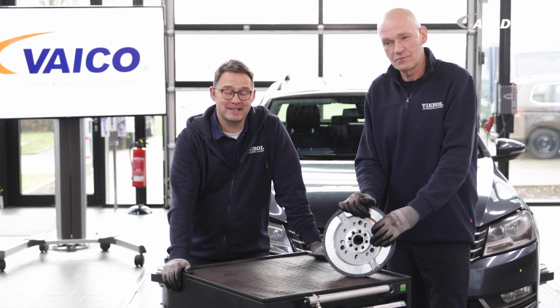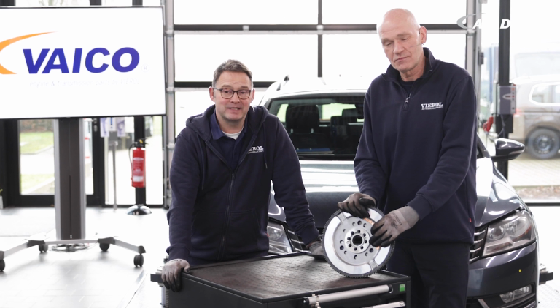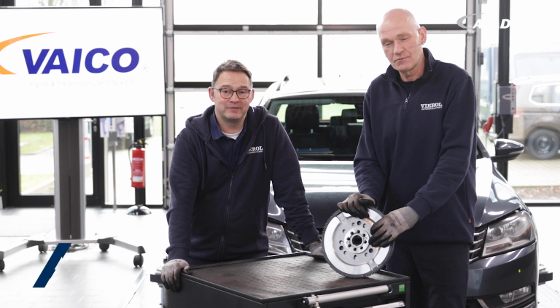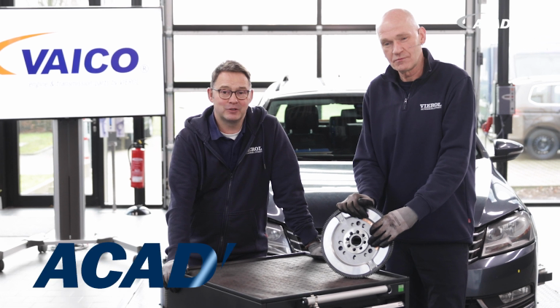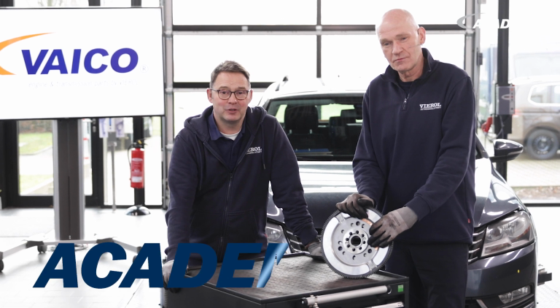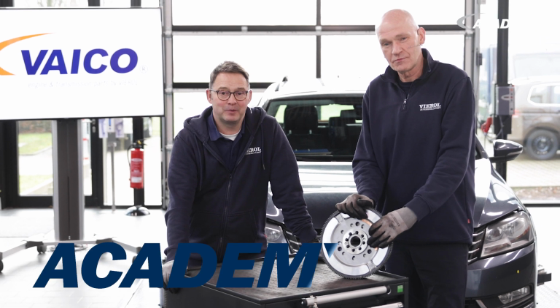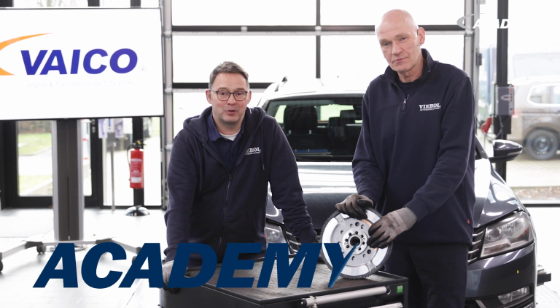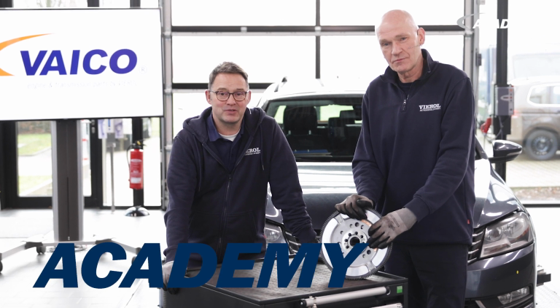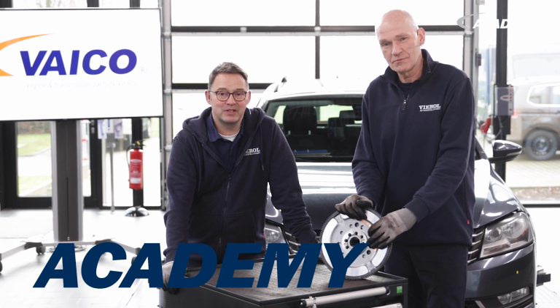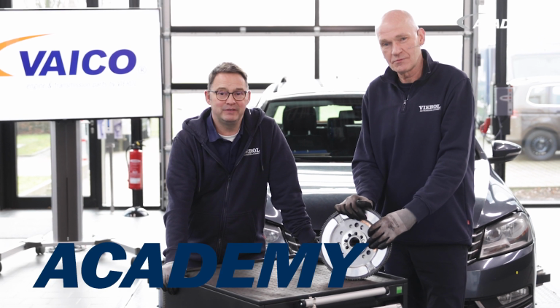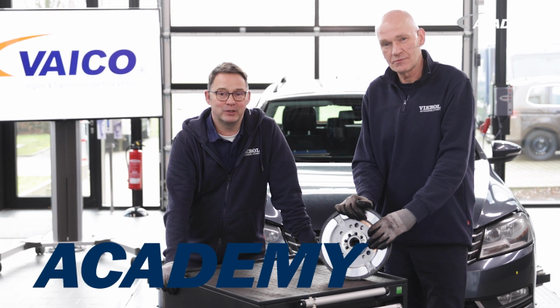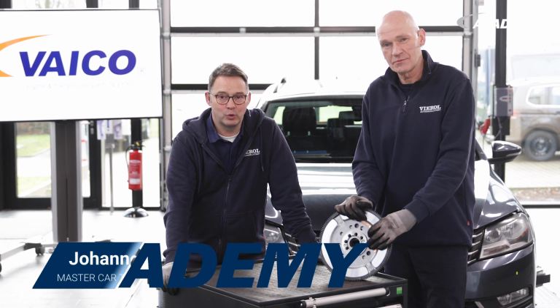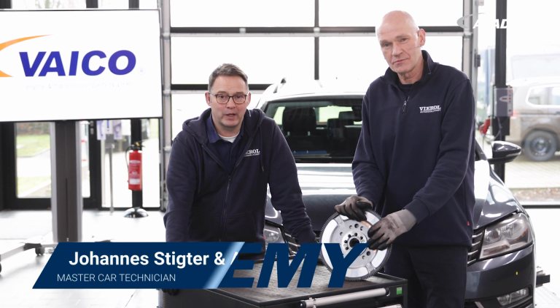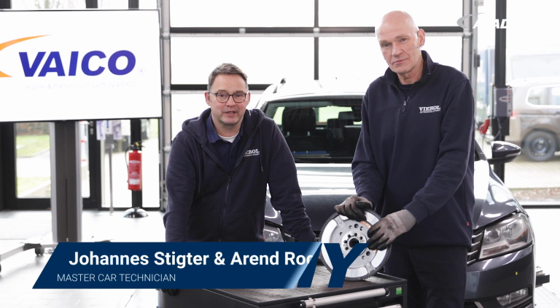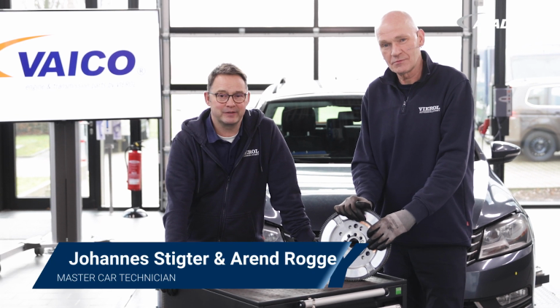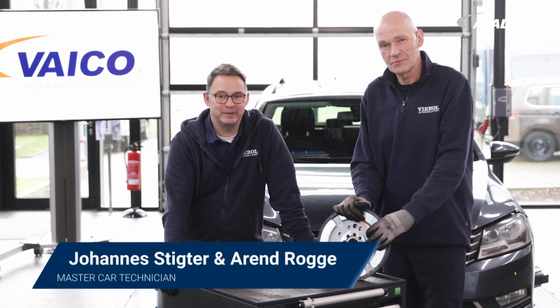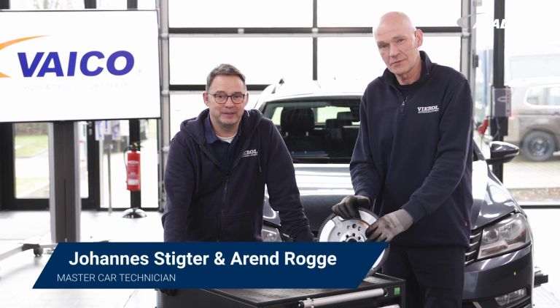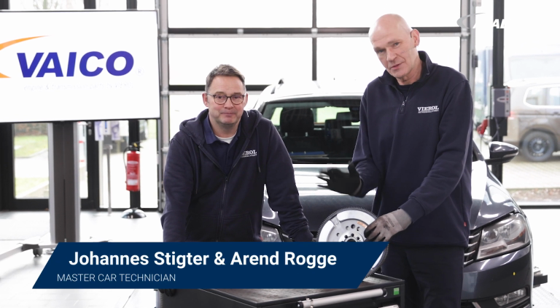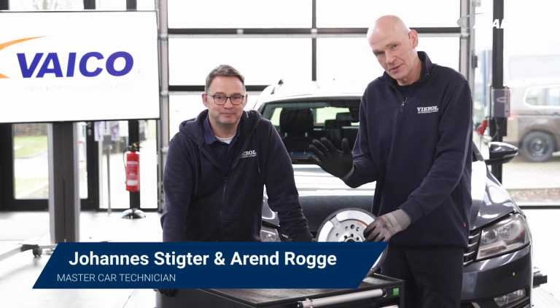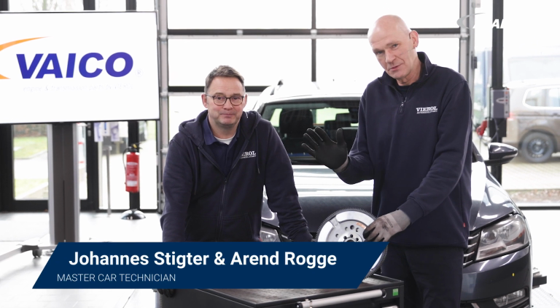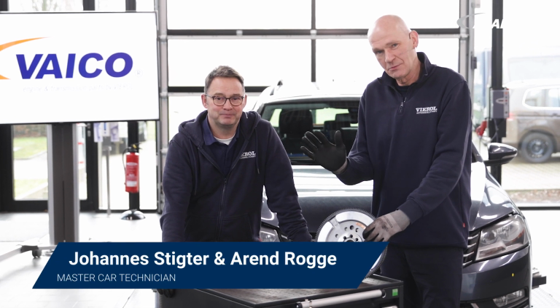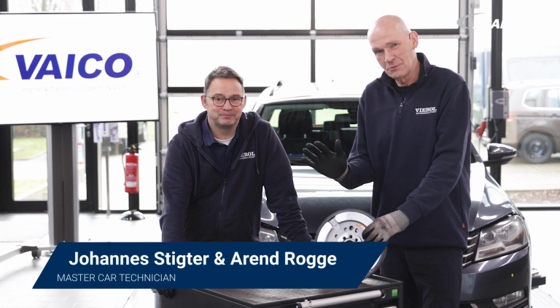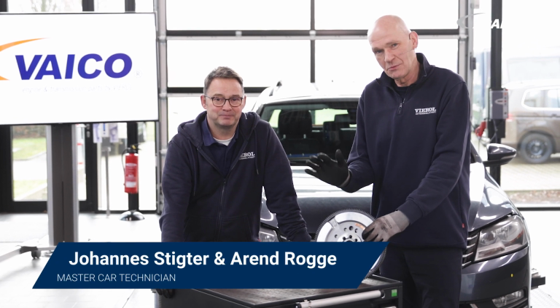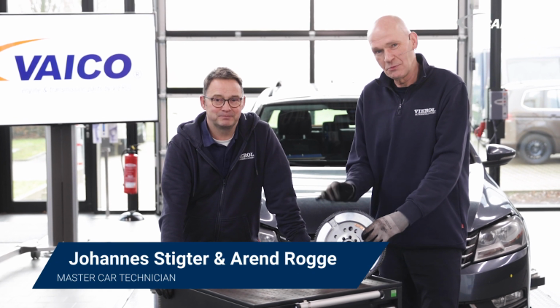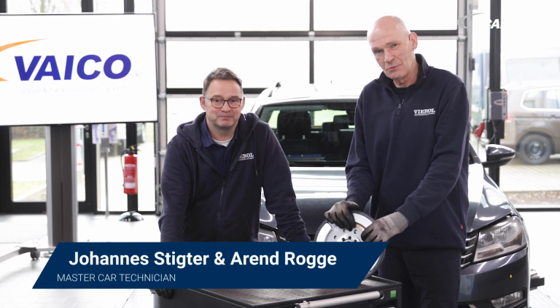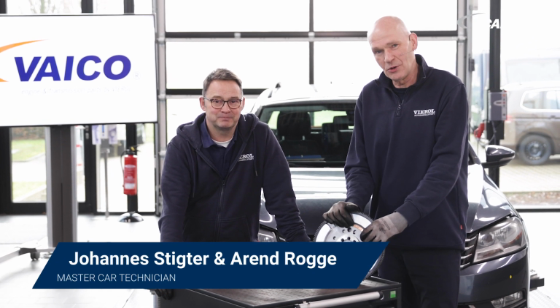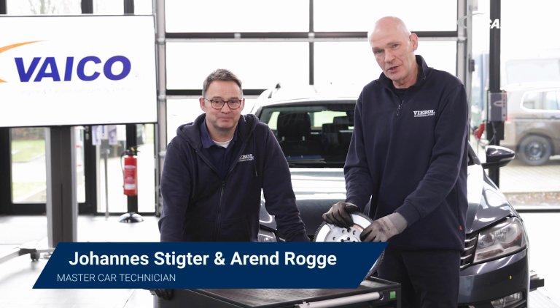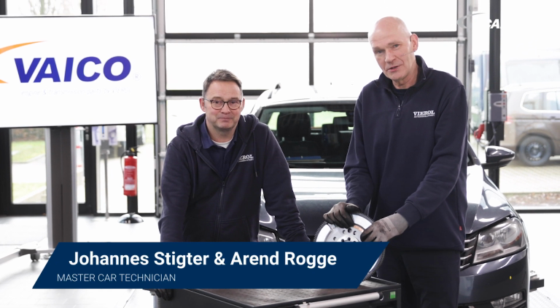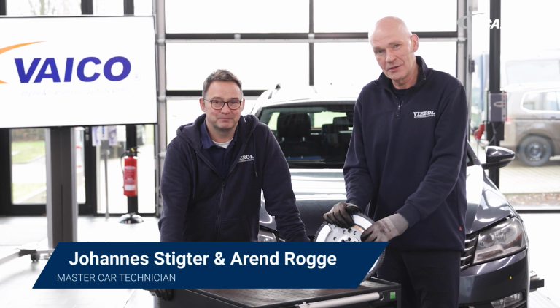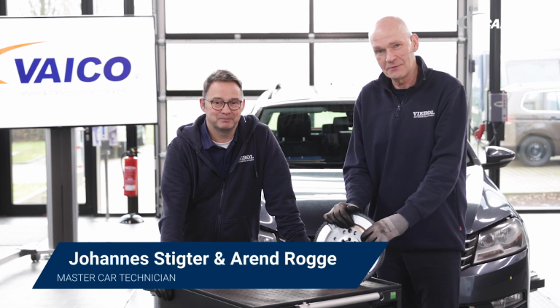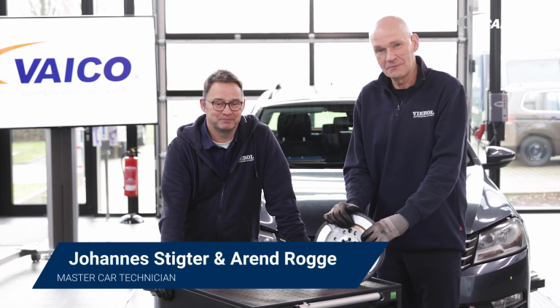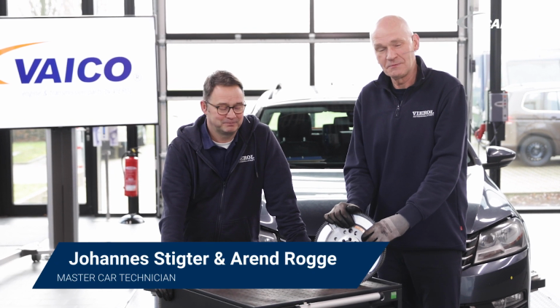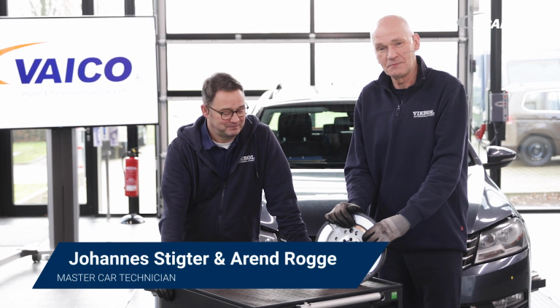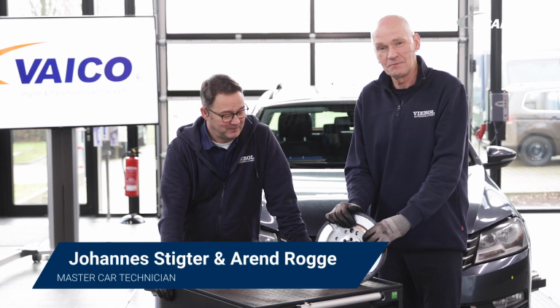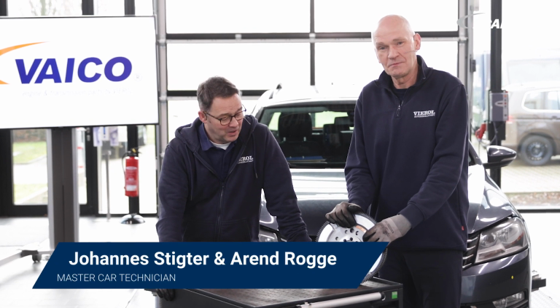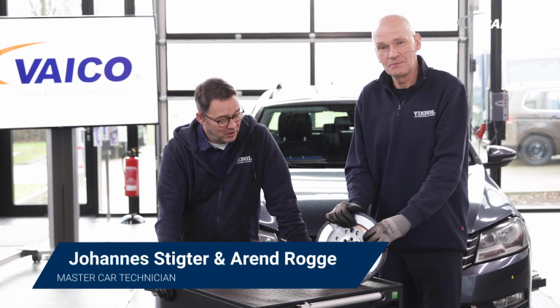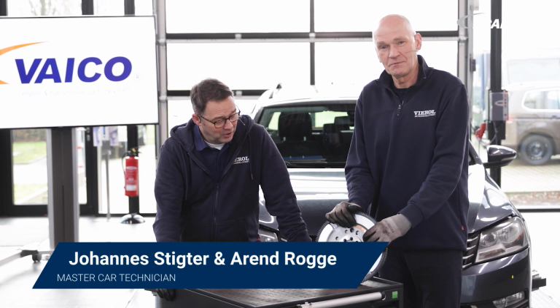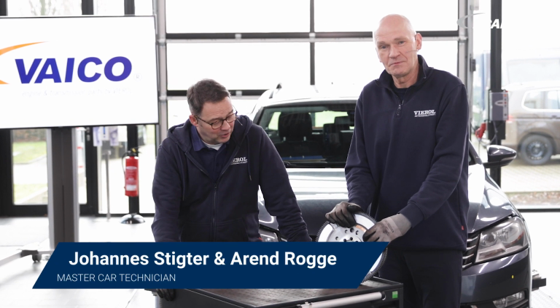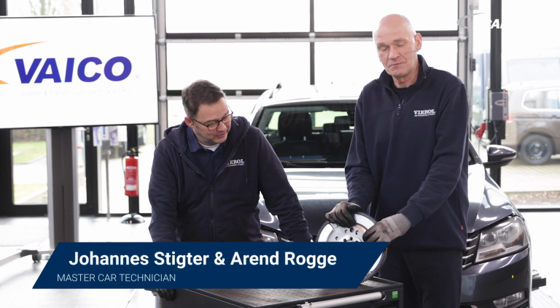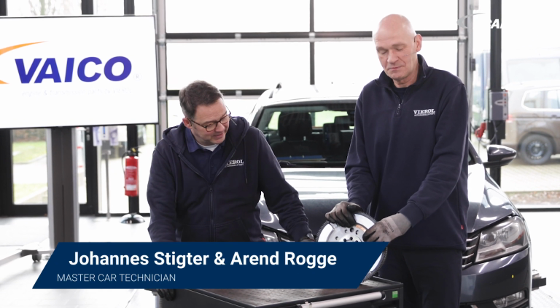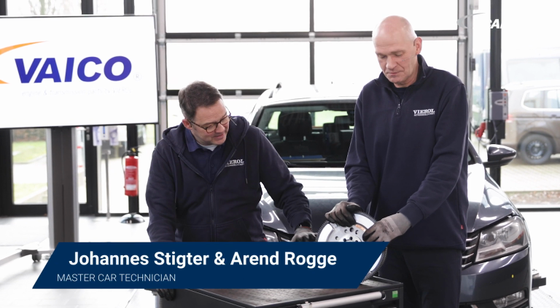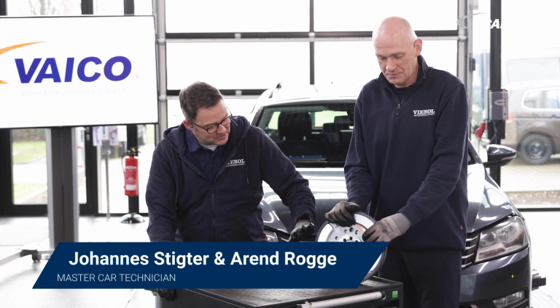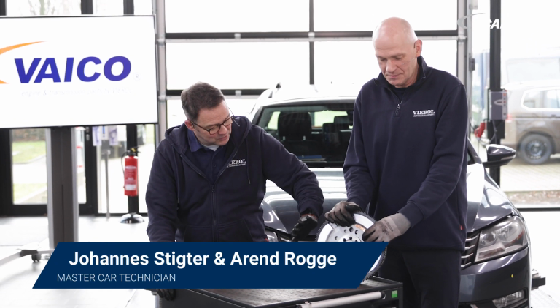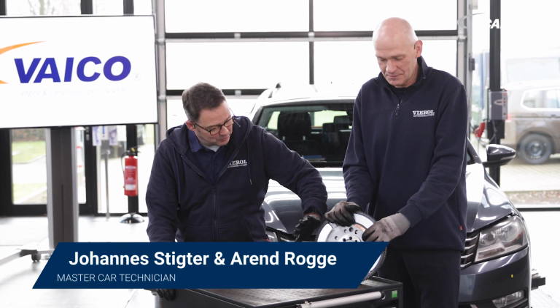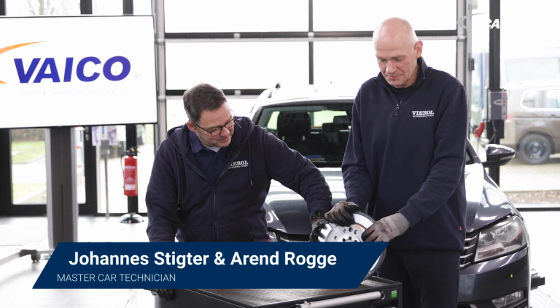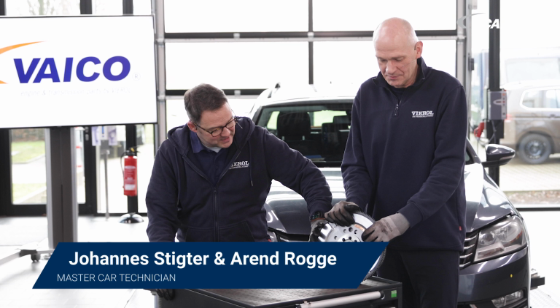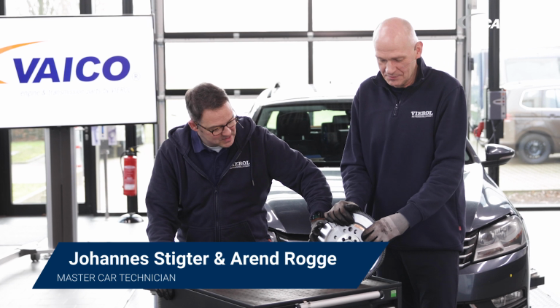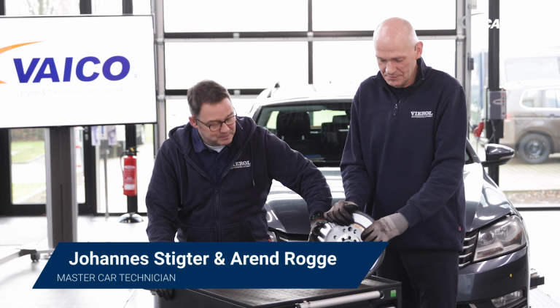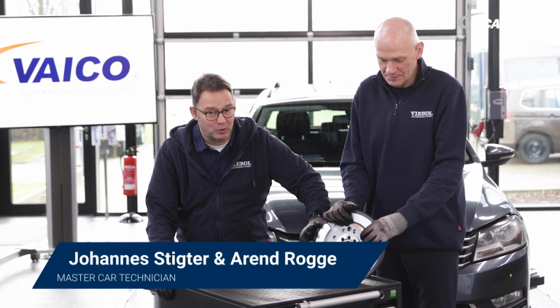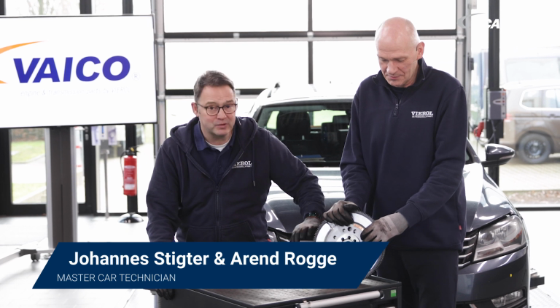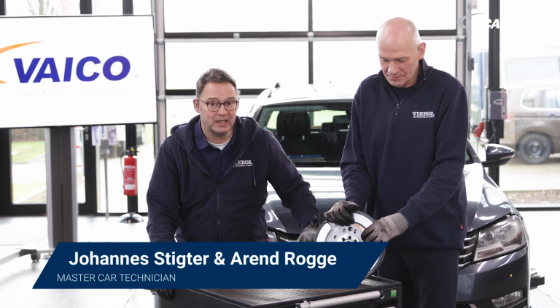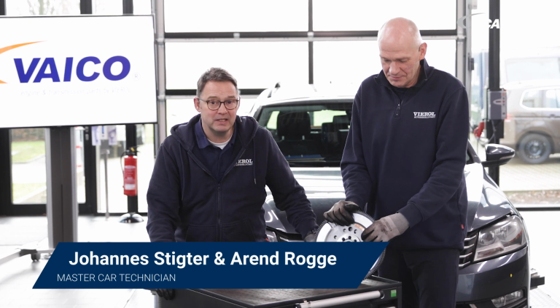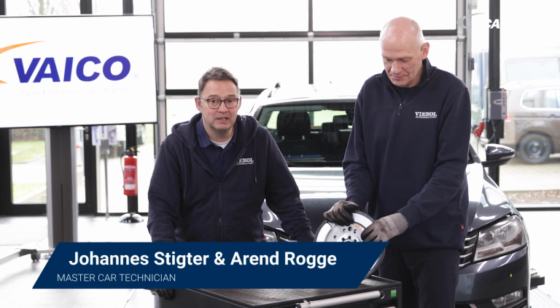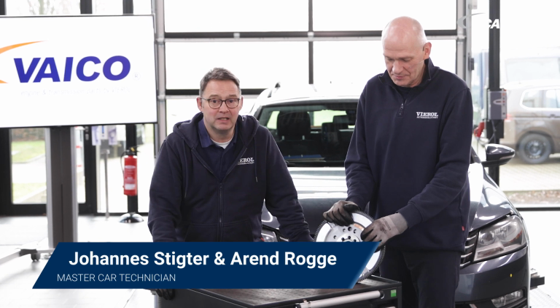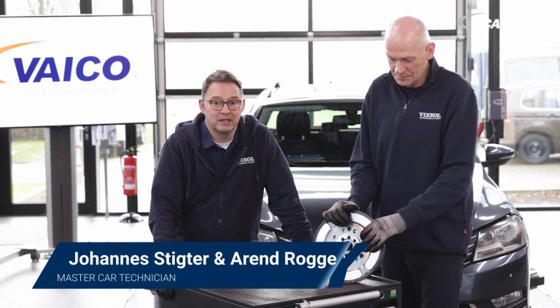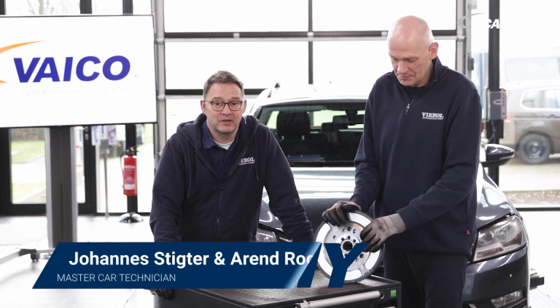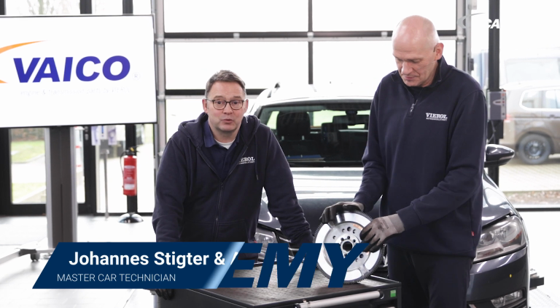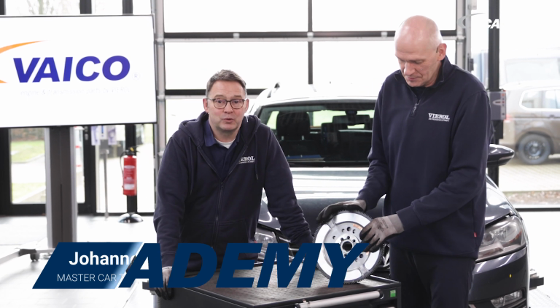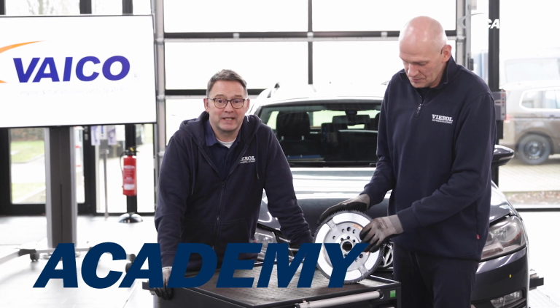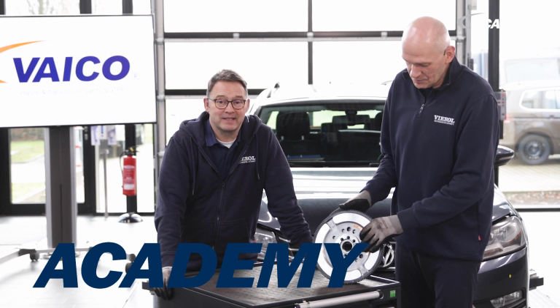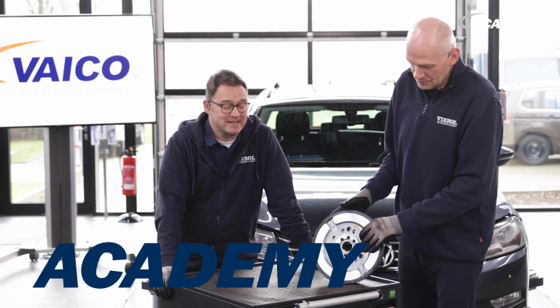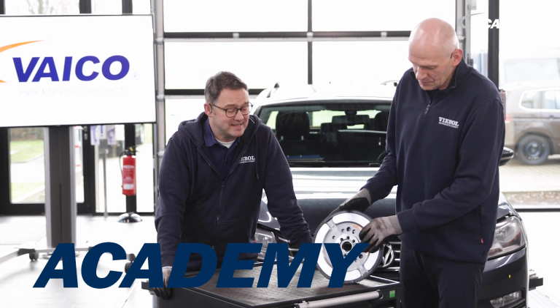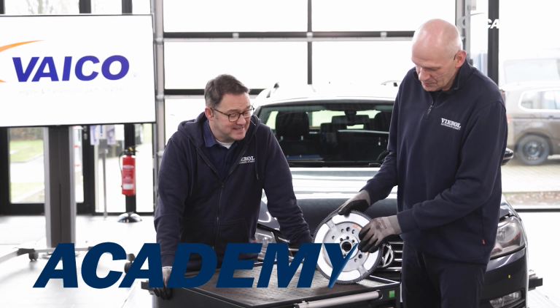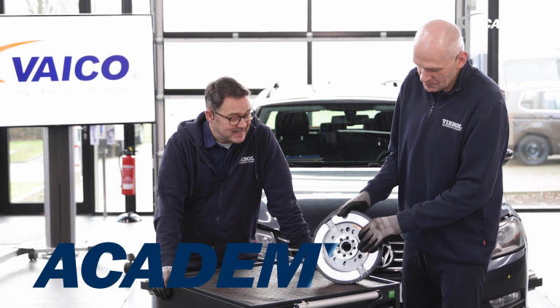Hello and welcome from the VIROL Academy. Today we are talking about this component, the so-called dual-mass flywheel.